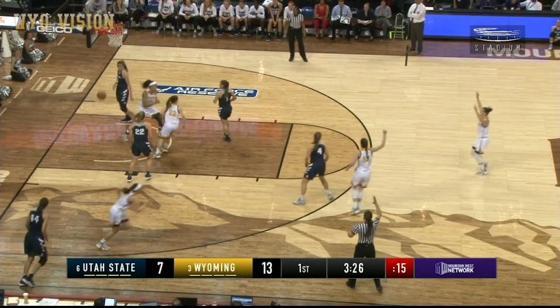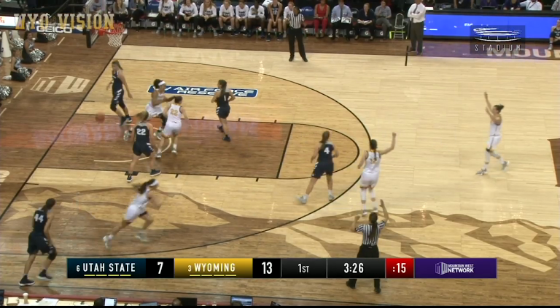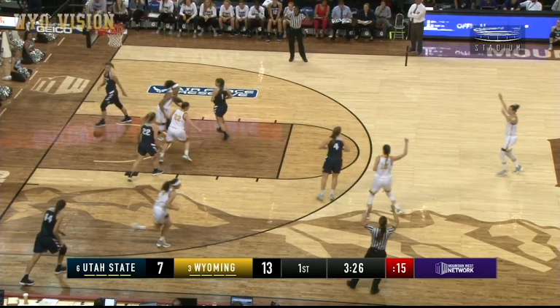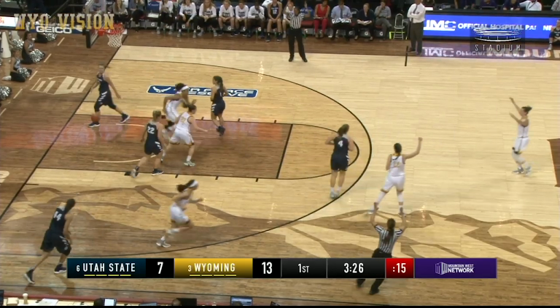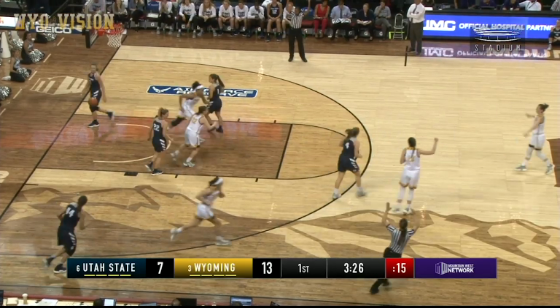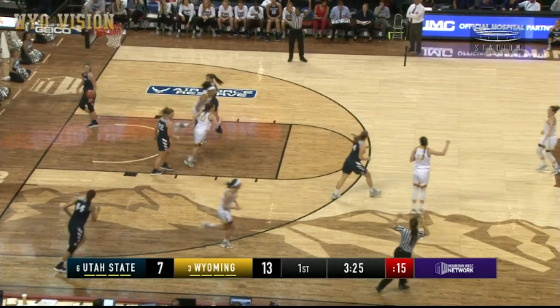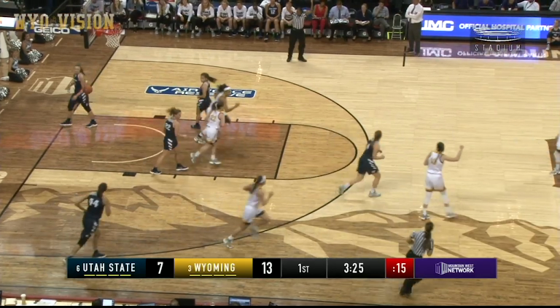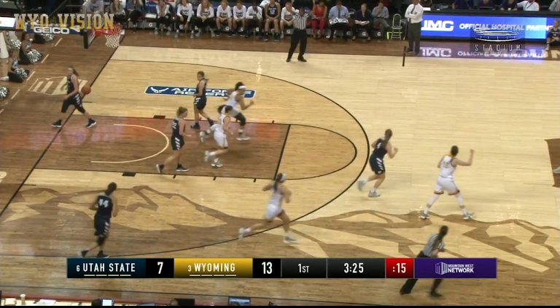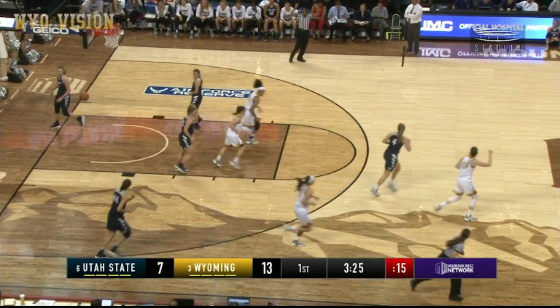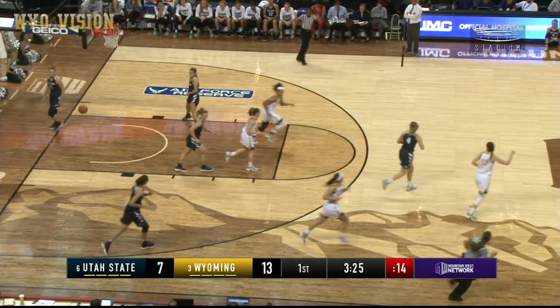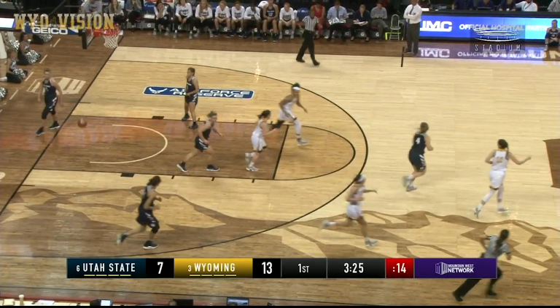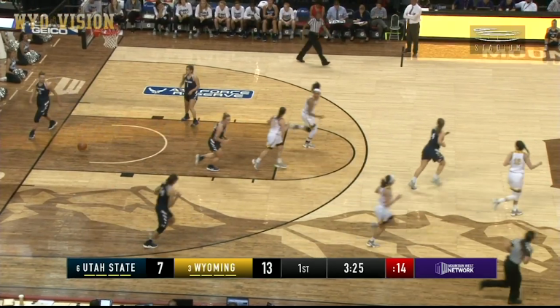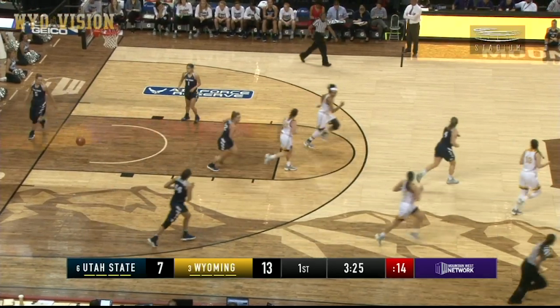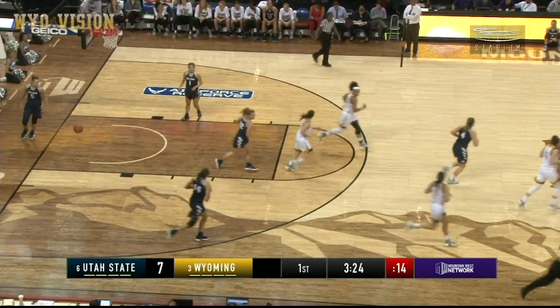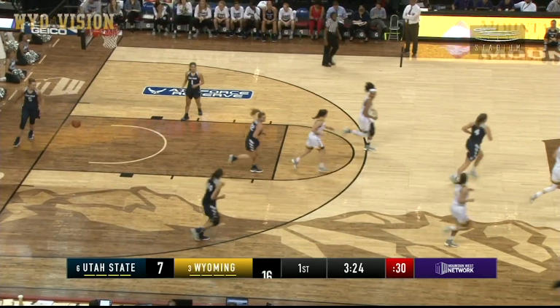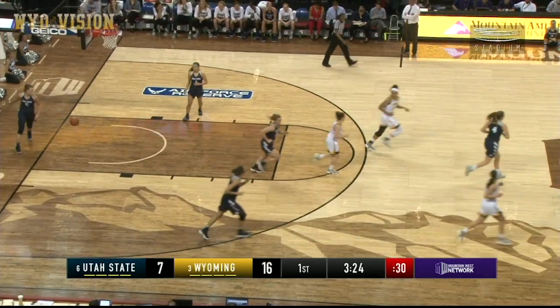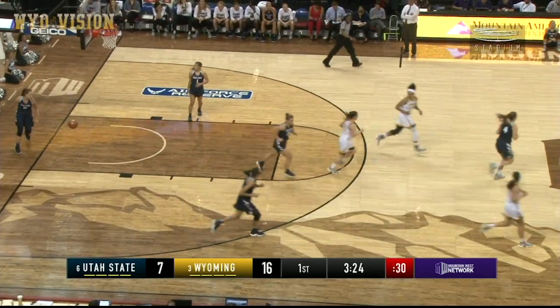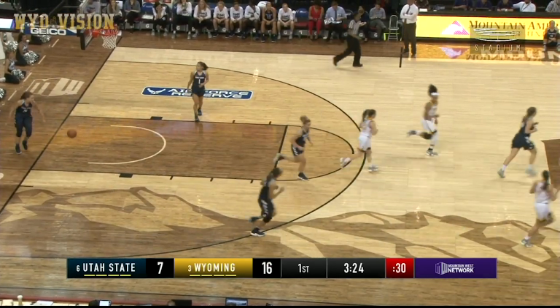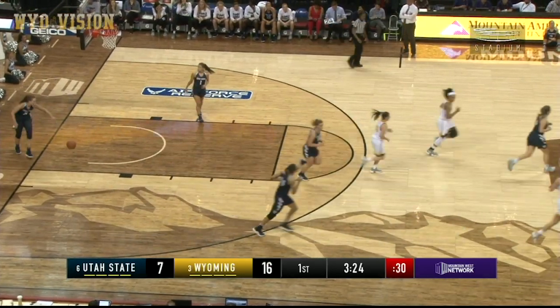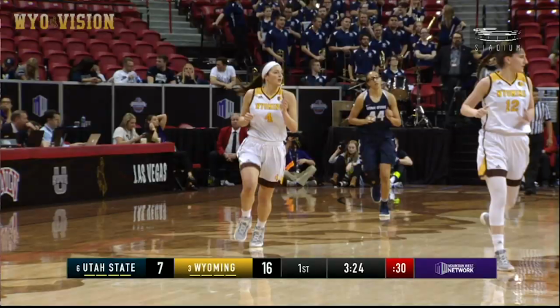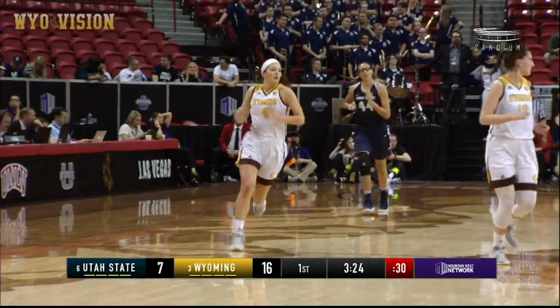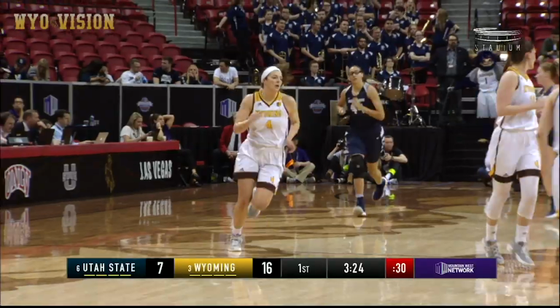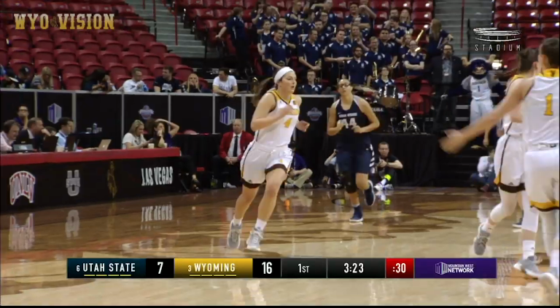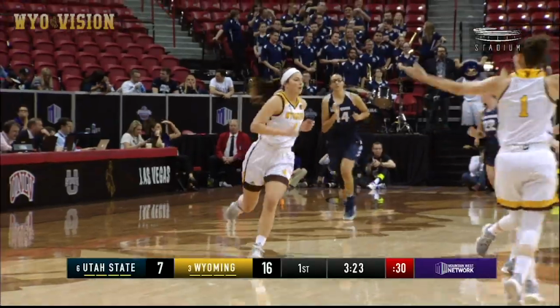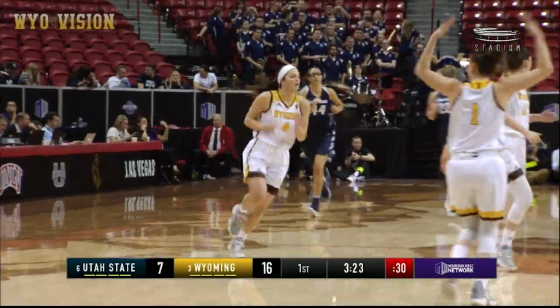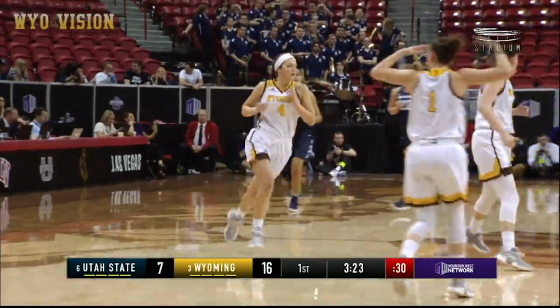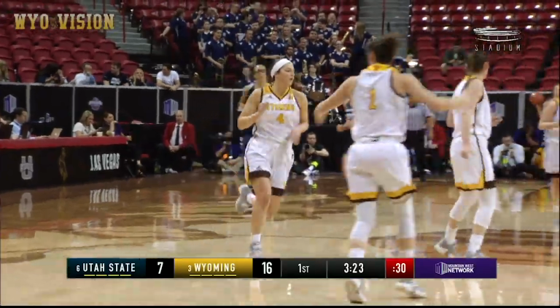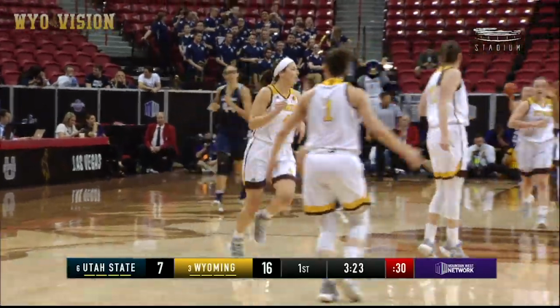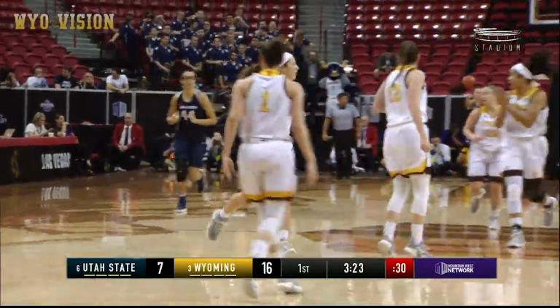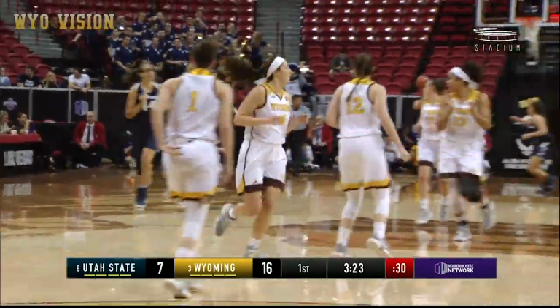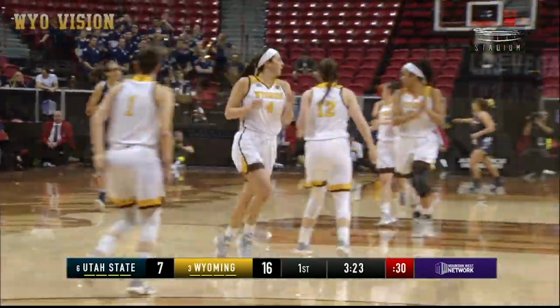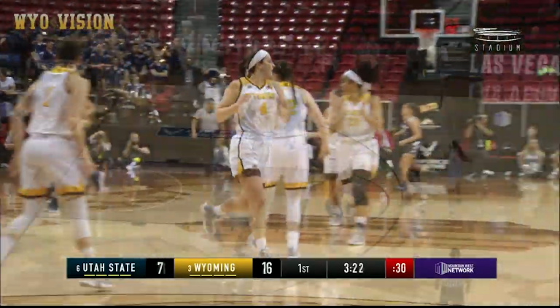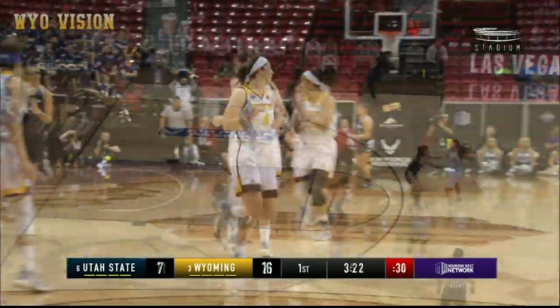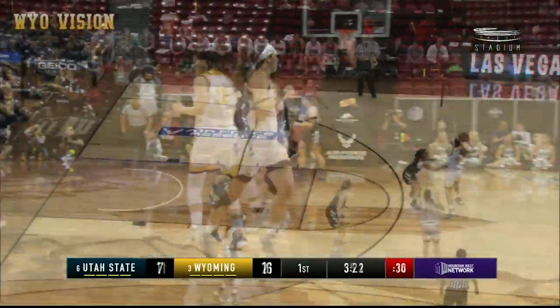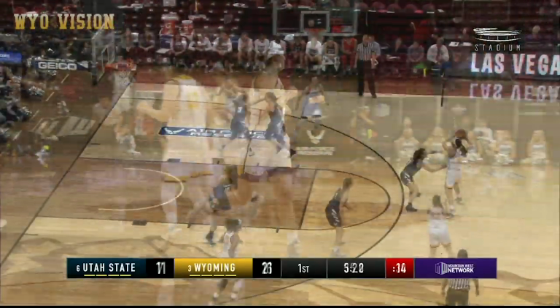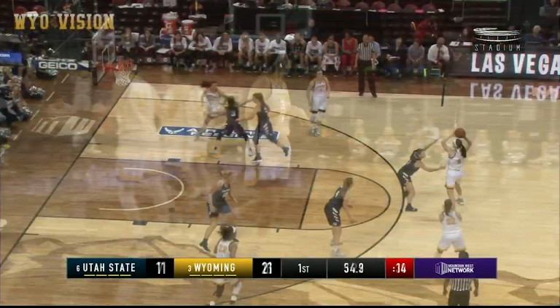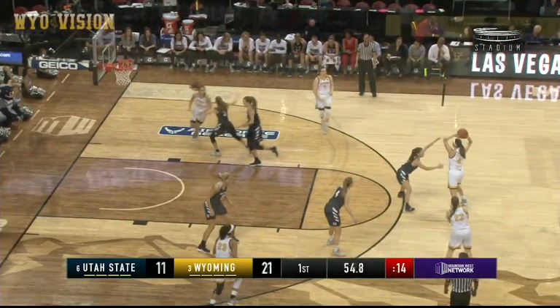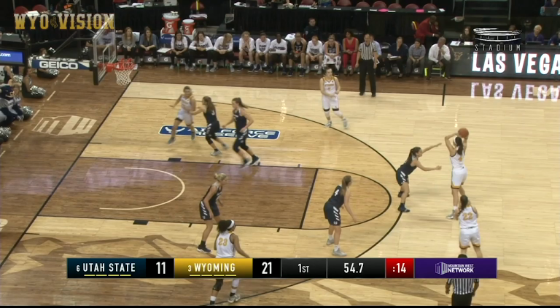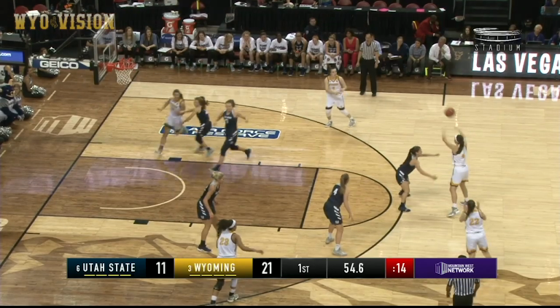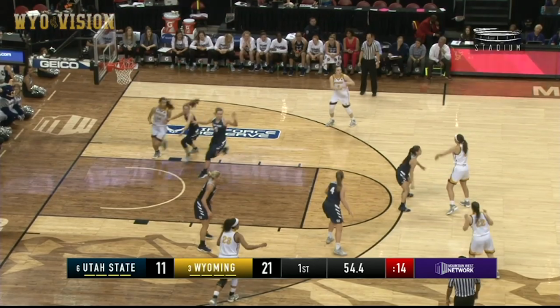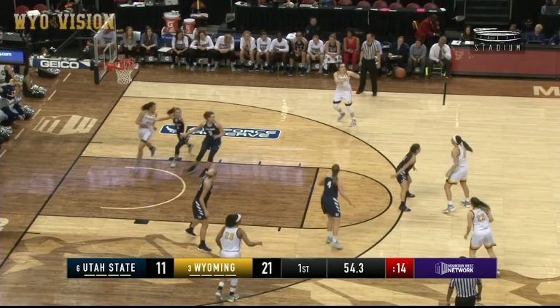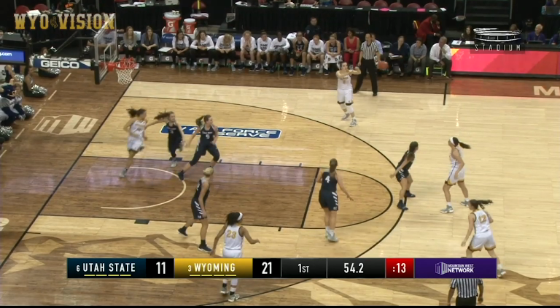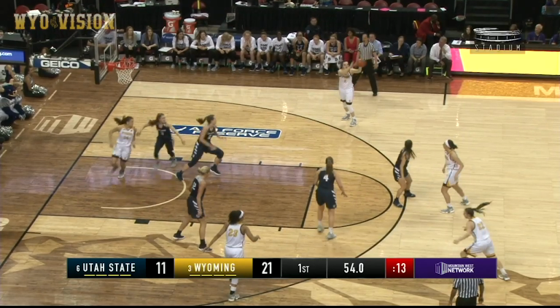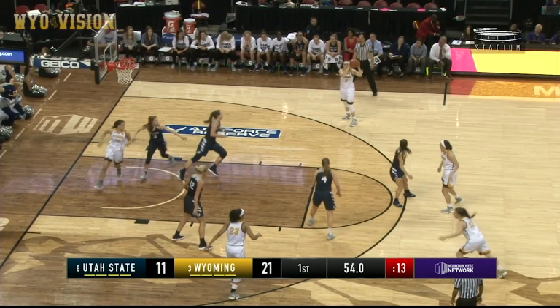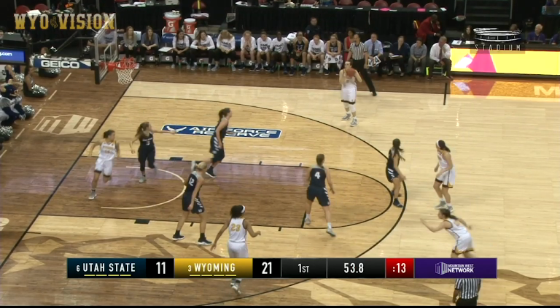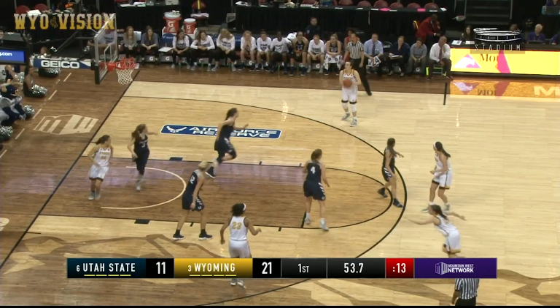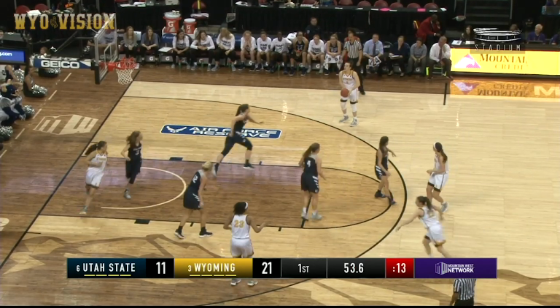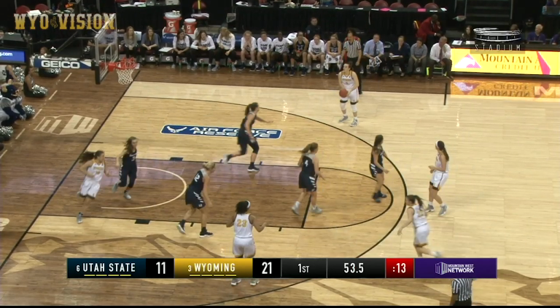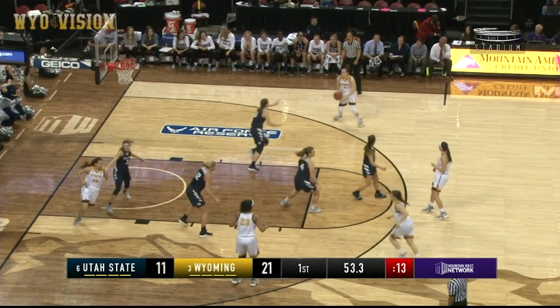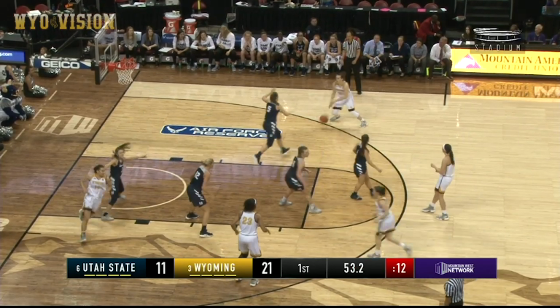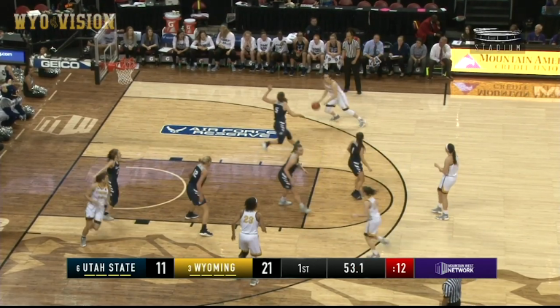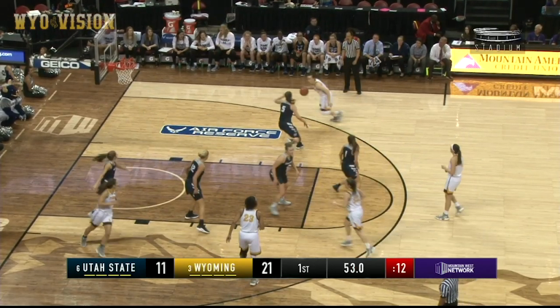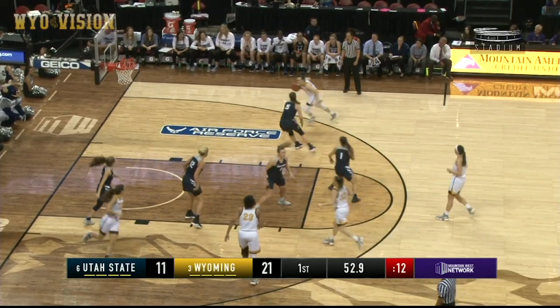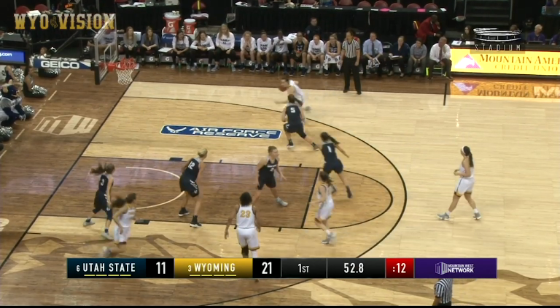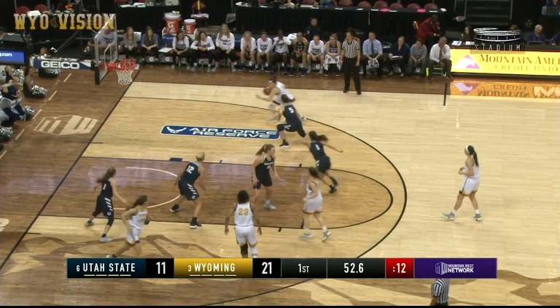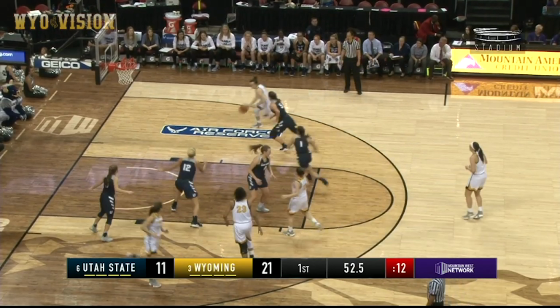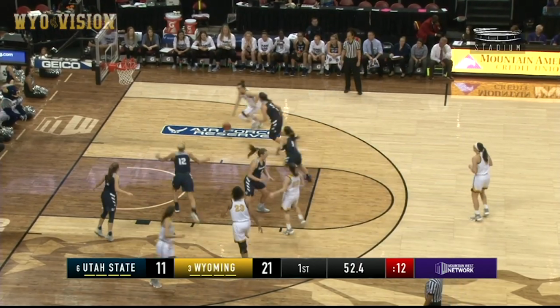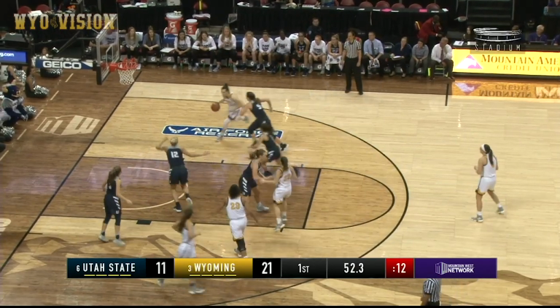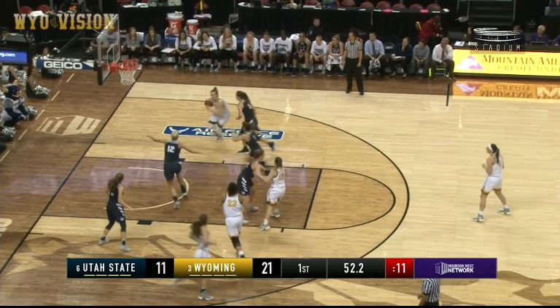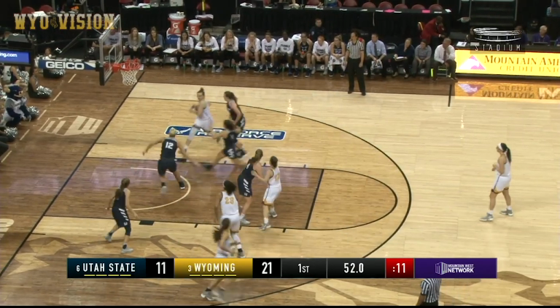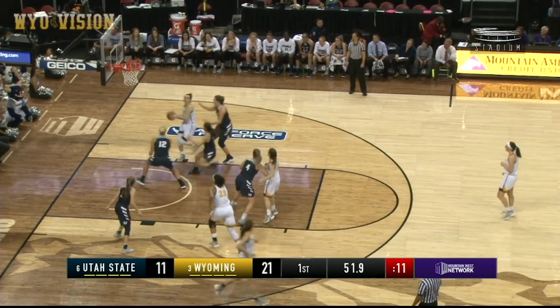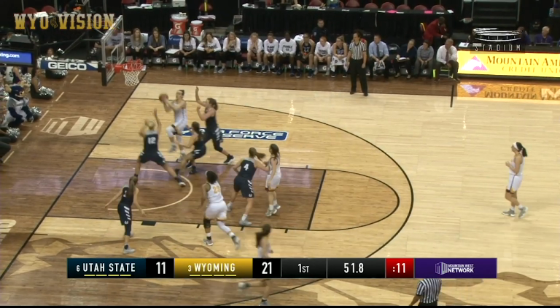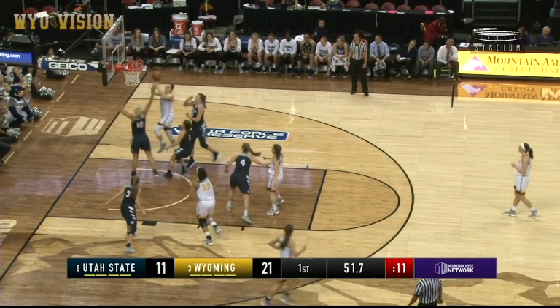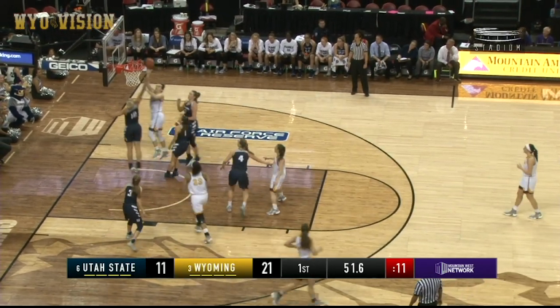There is a shot from the corner, from three — Taylor Rust. Ten-point lead for Wyoming.